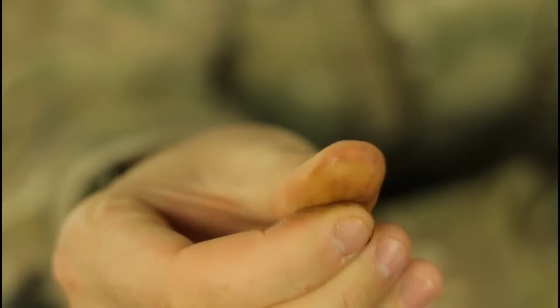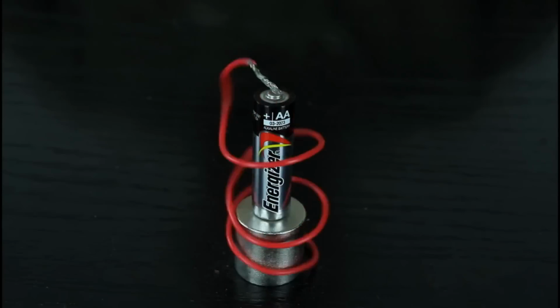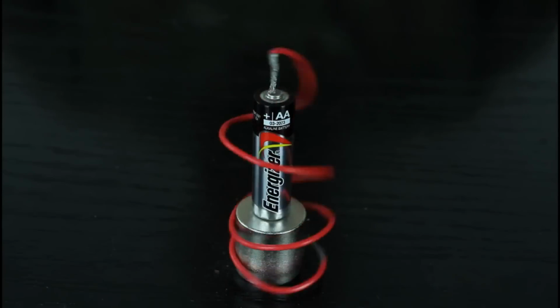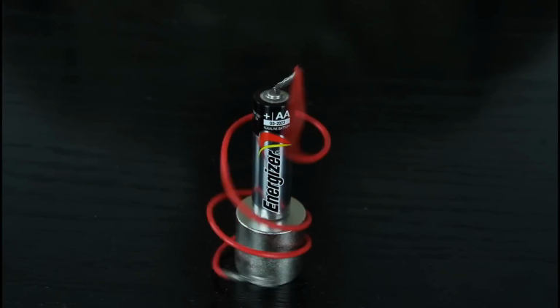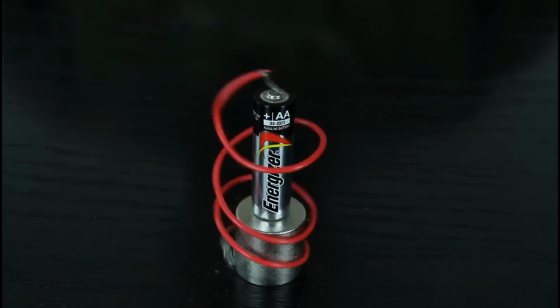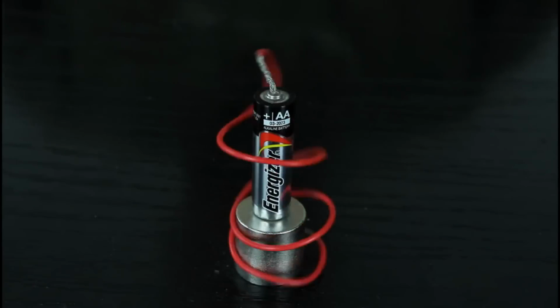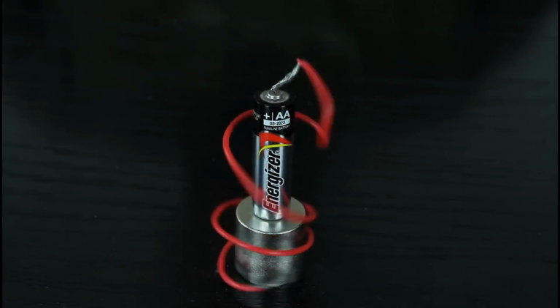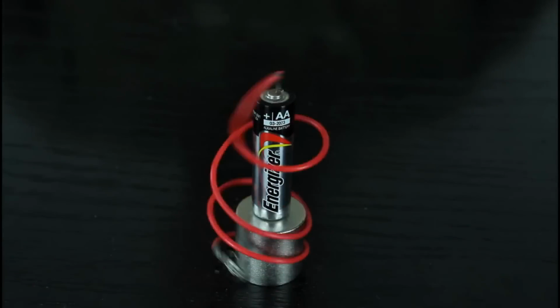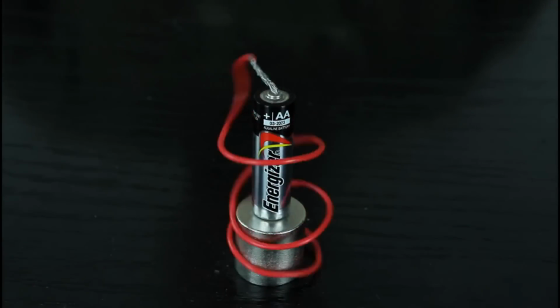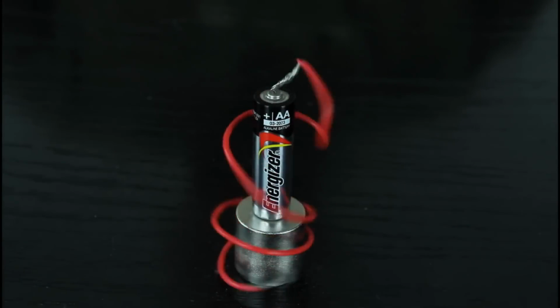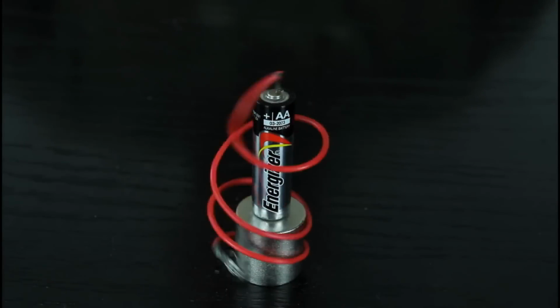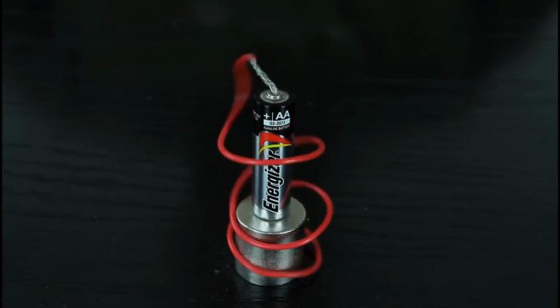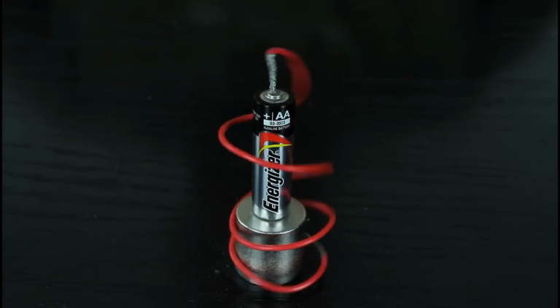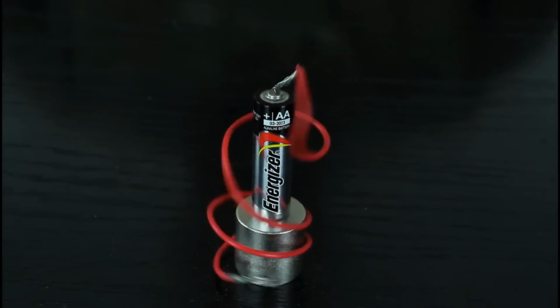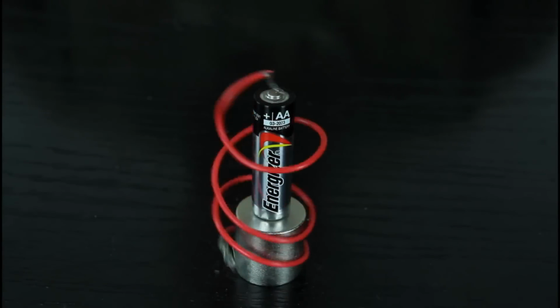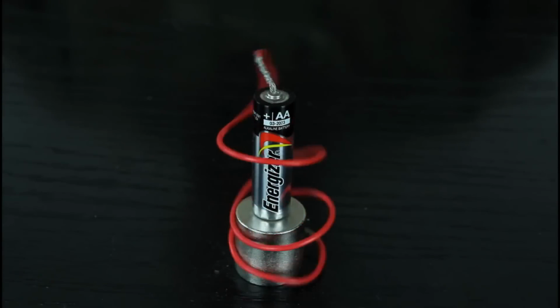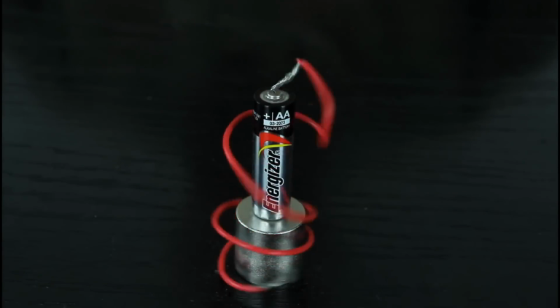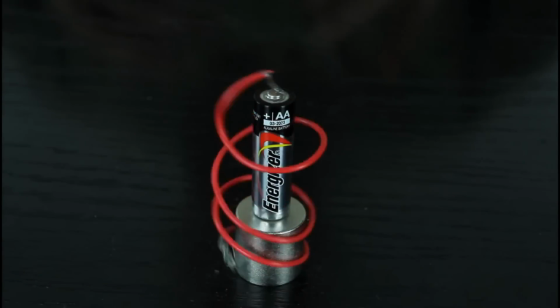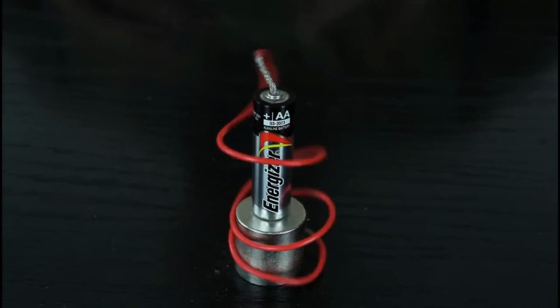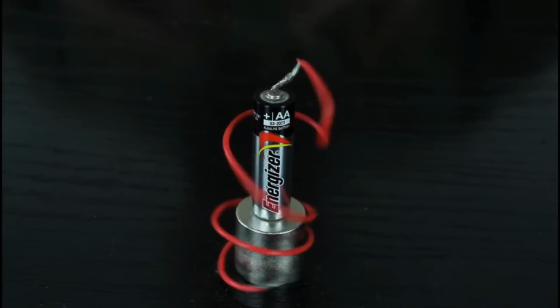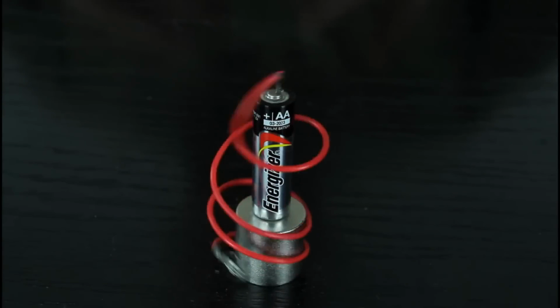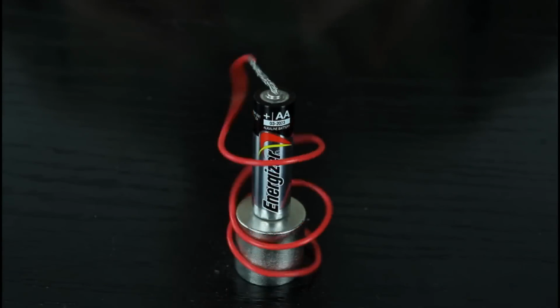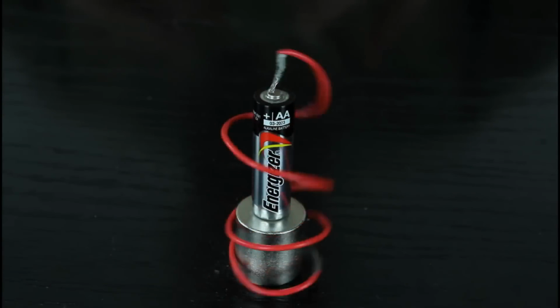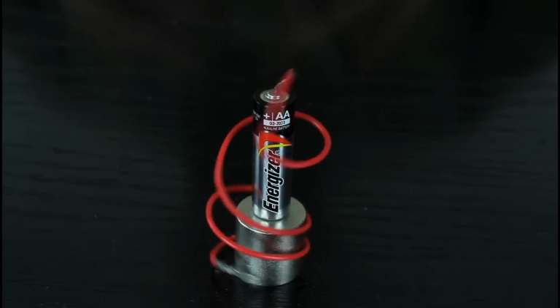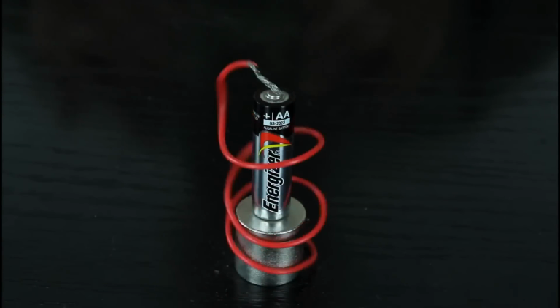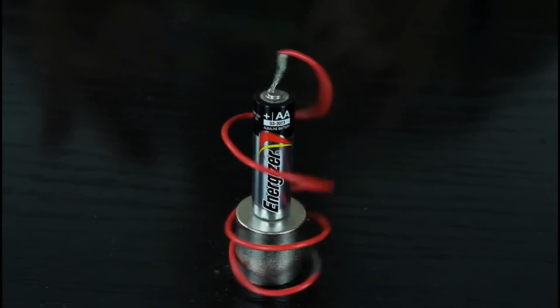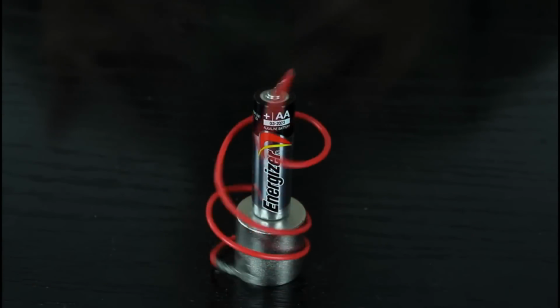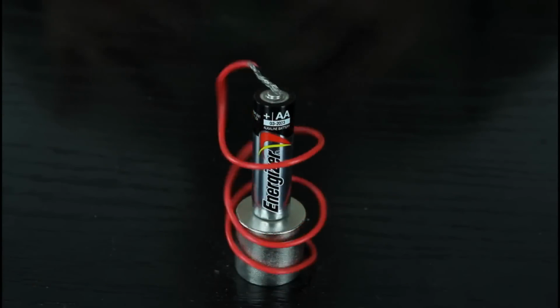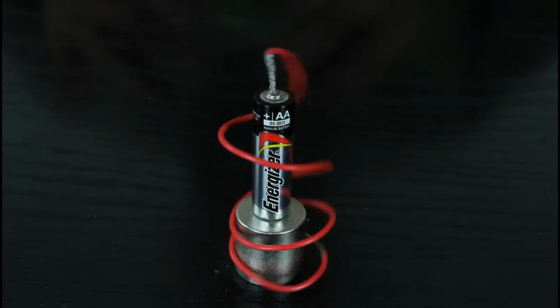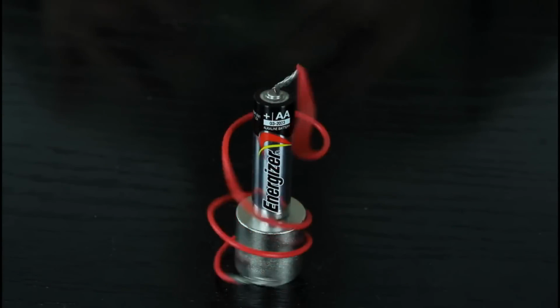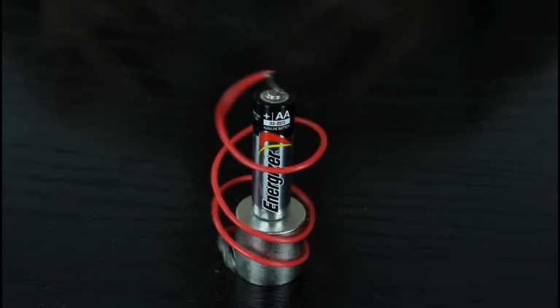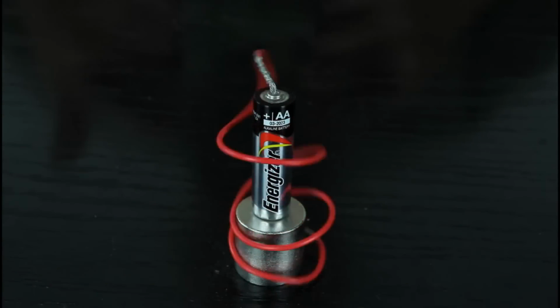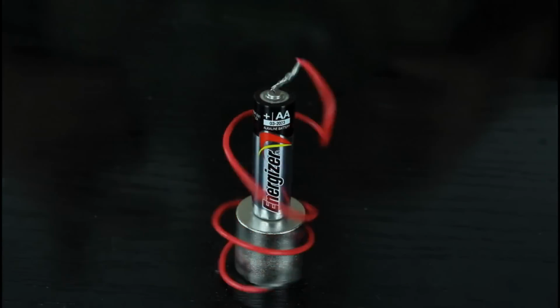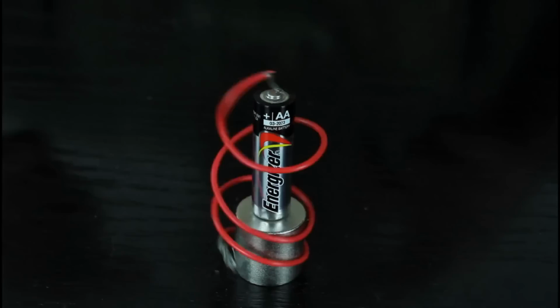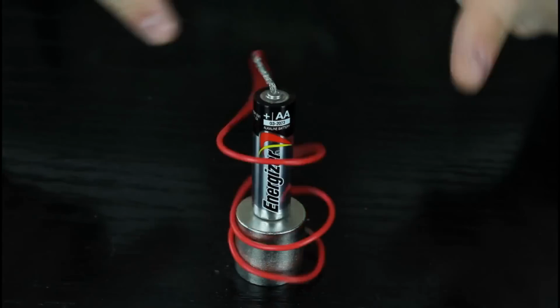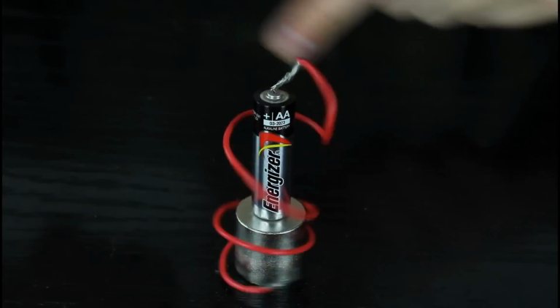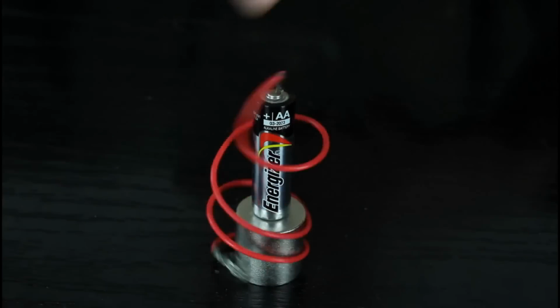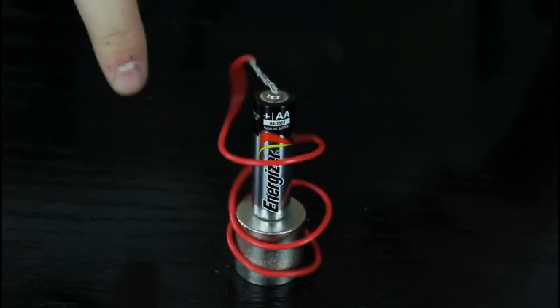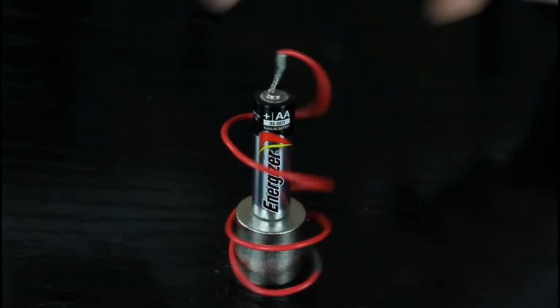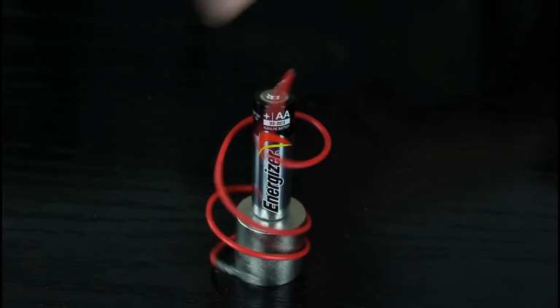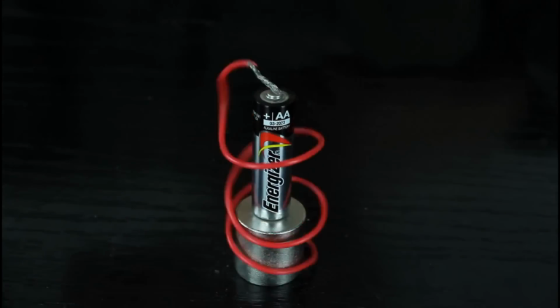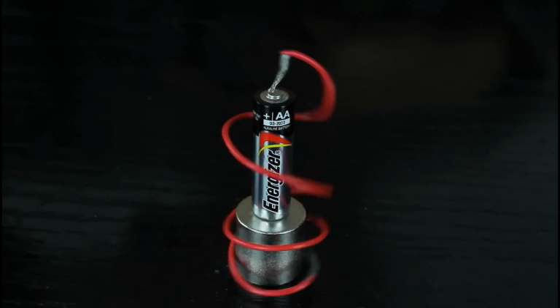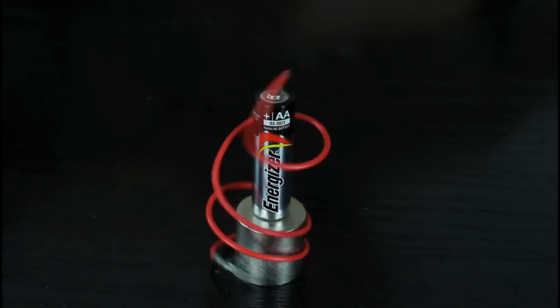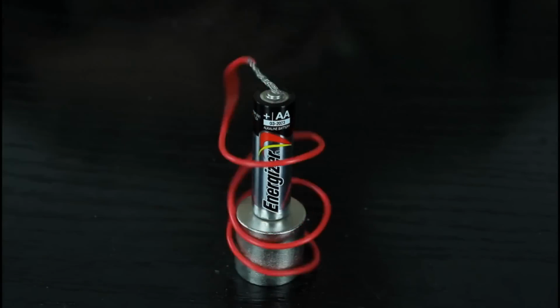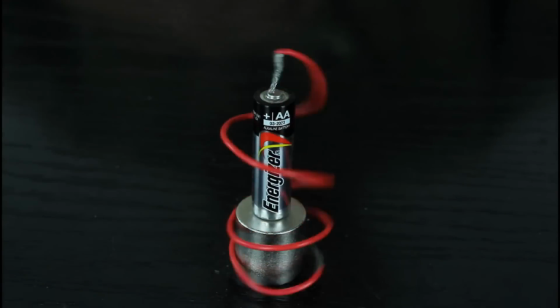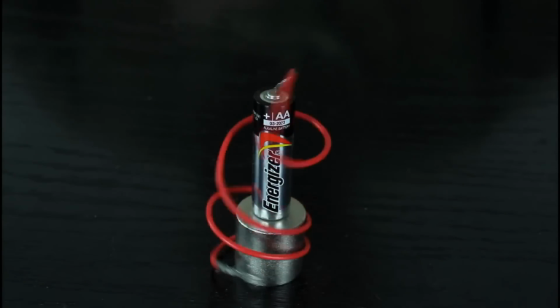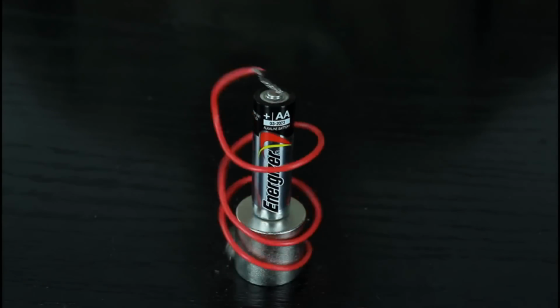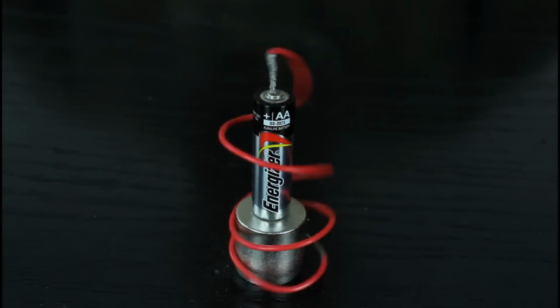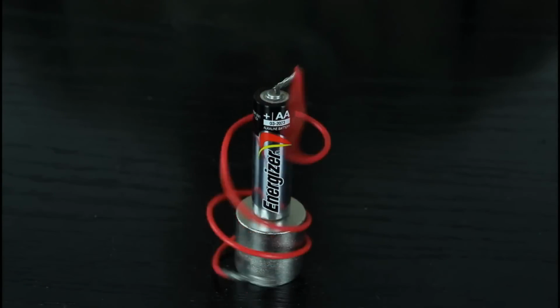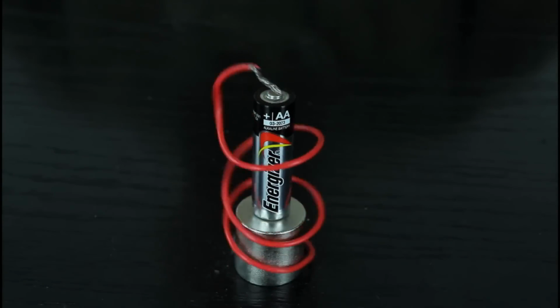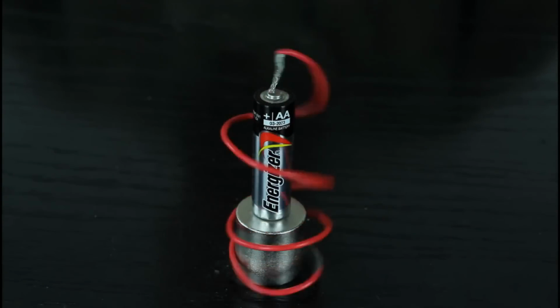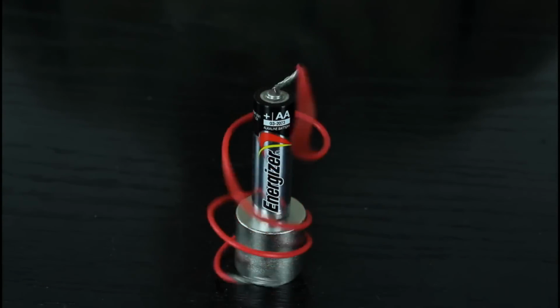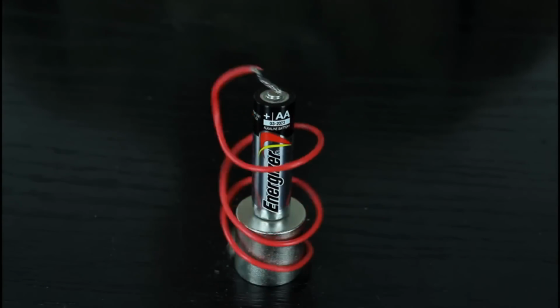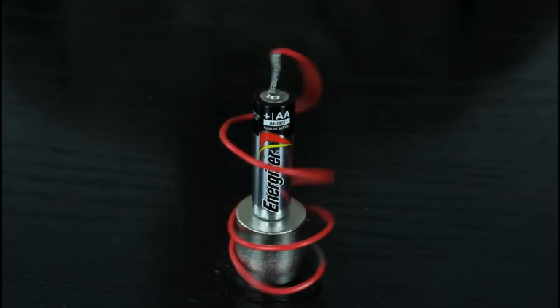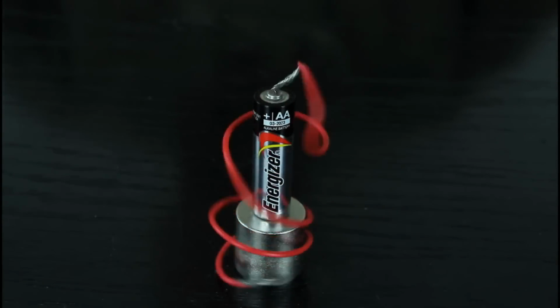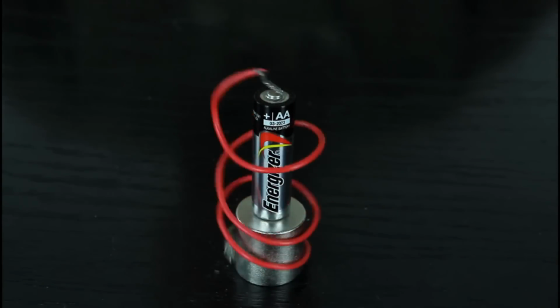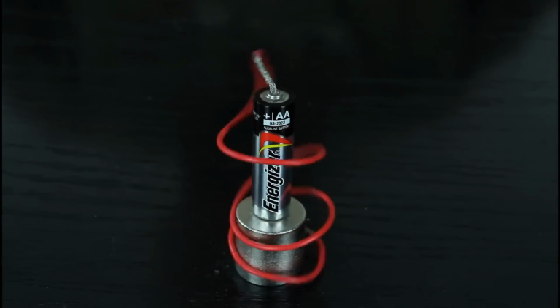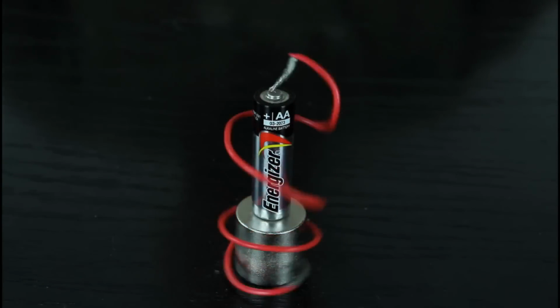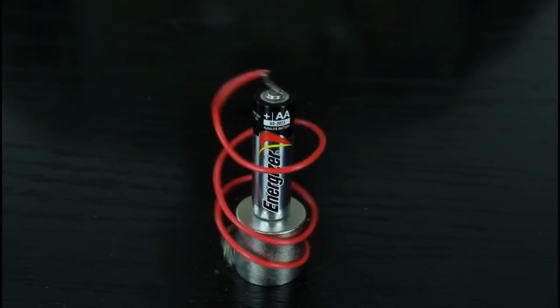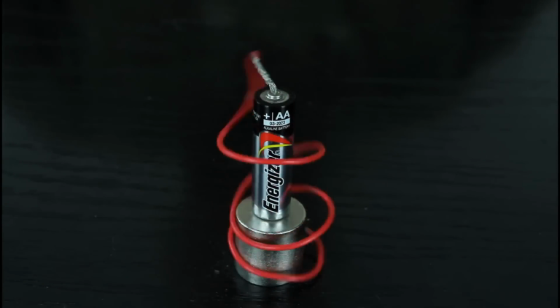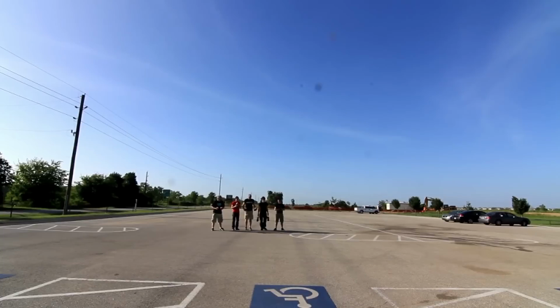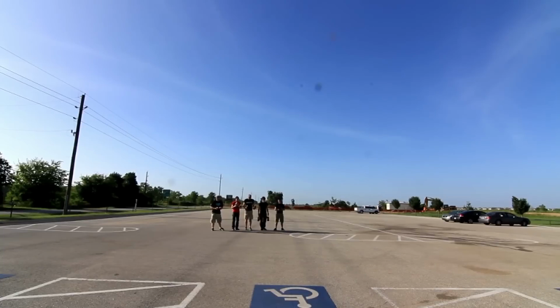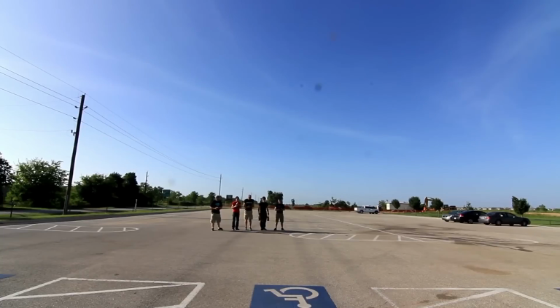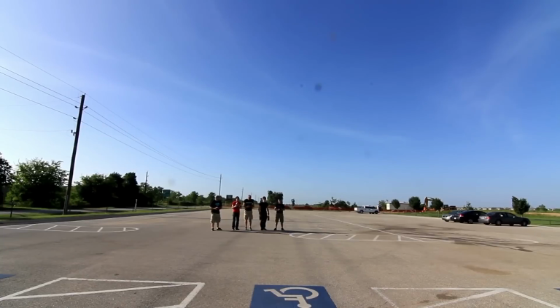This is called a homopolar motor. If you do it nicely, it will spin even faster.